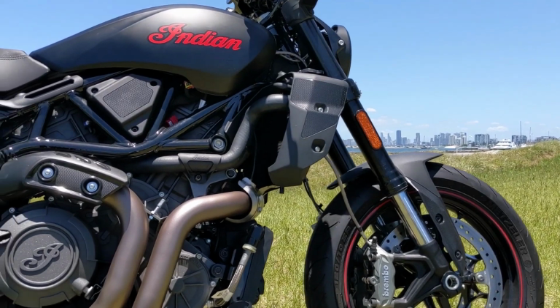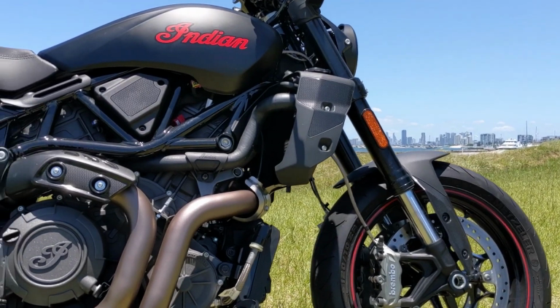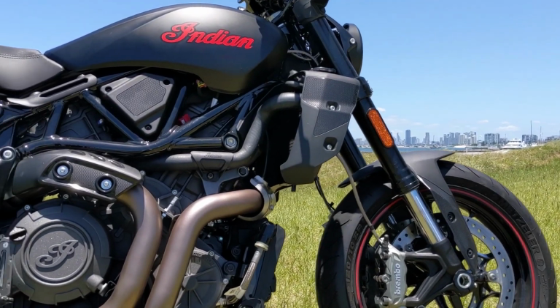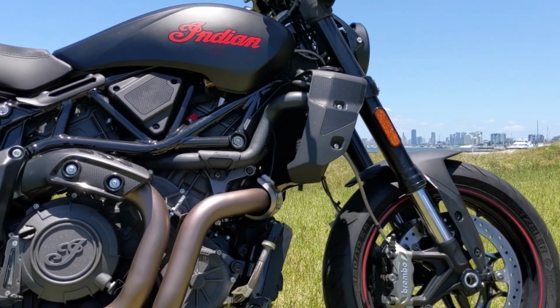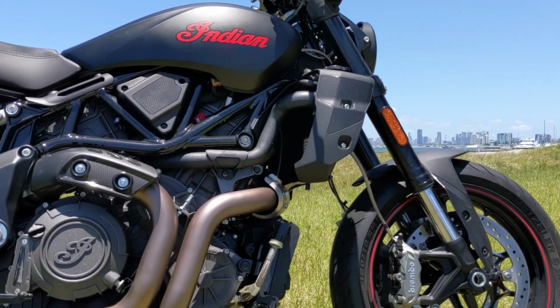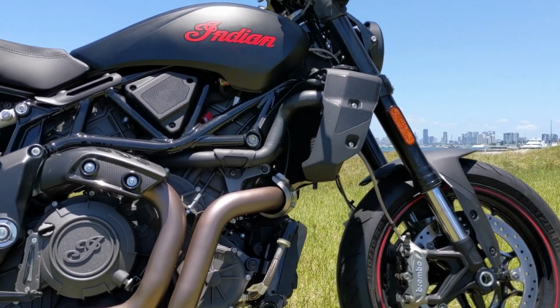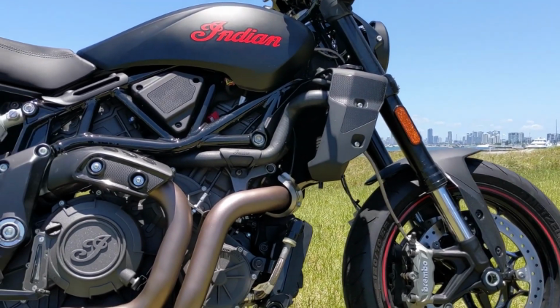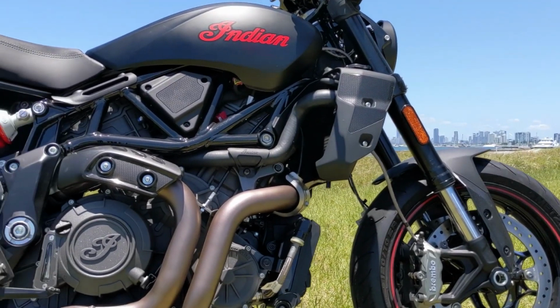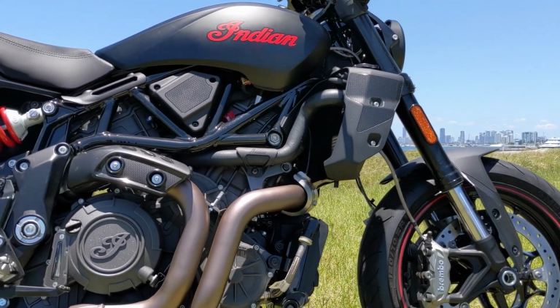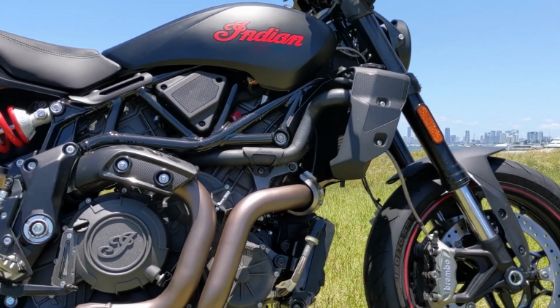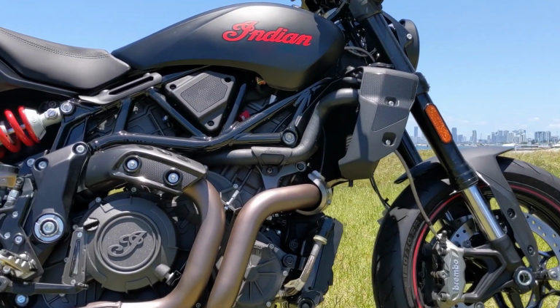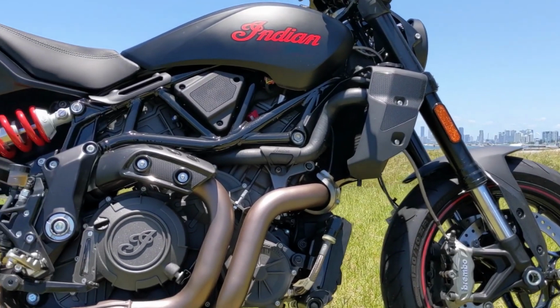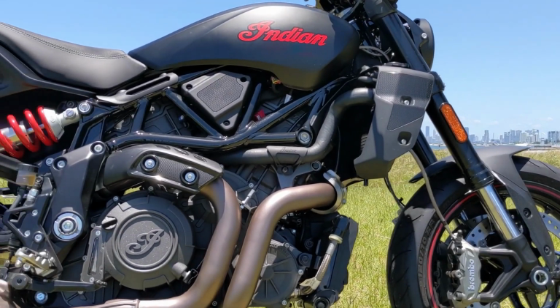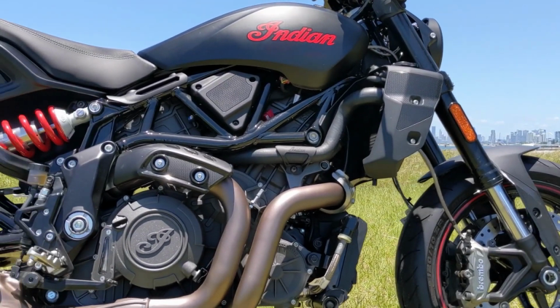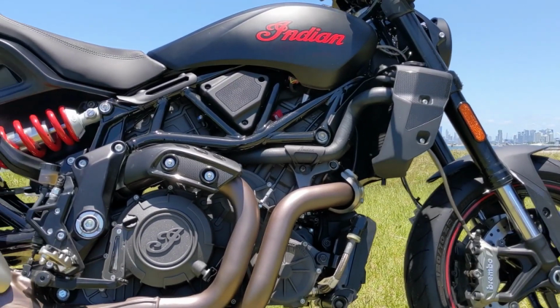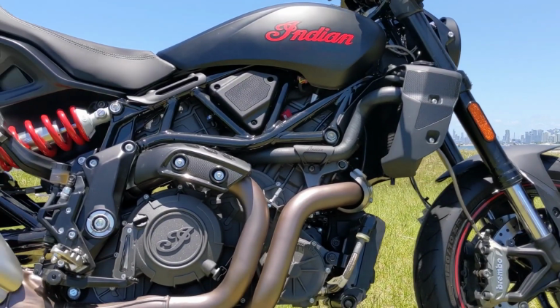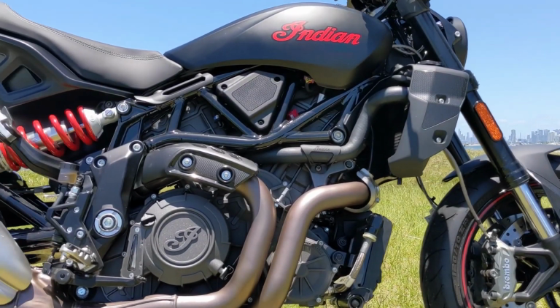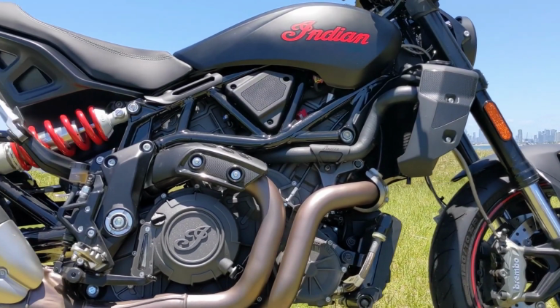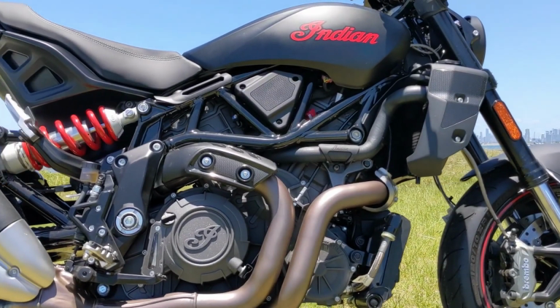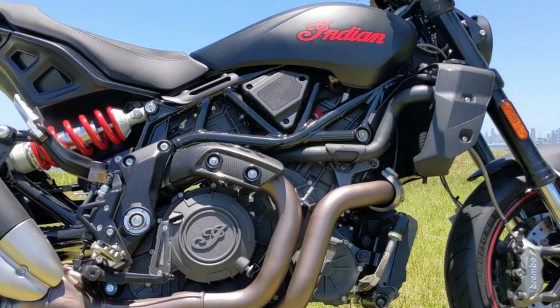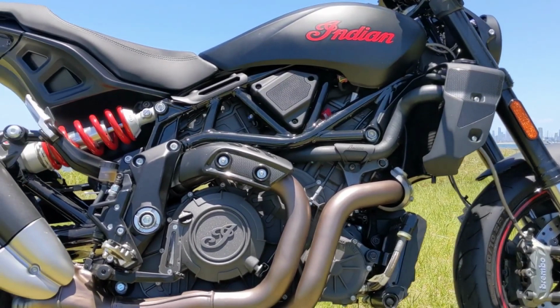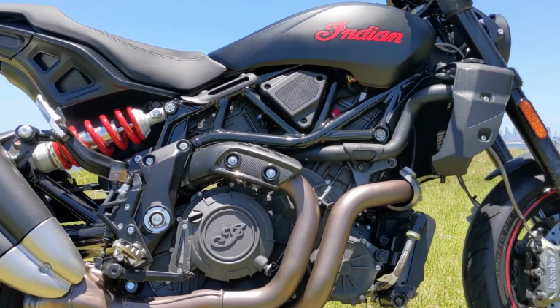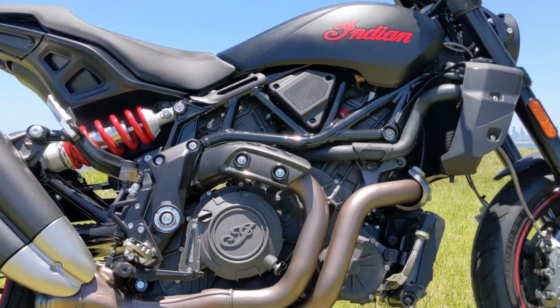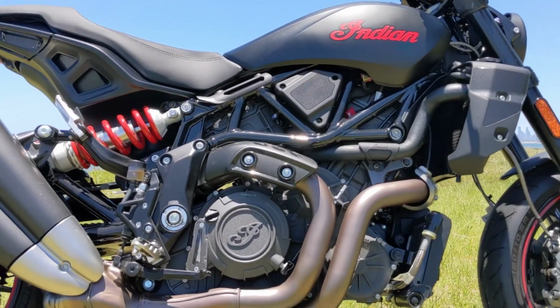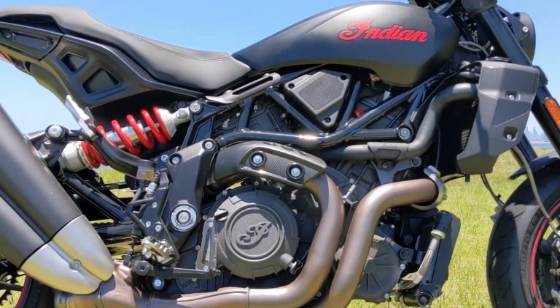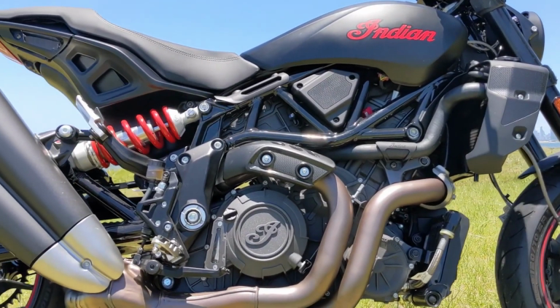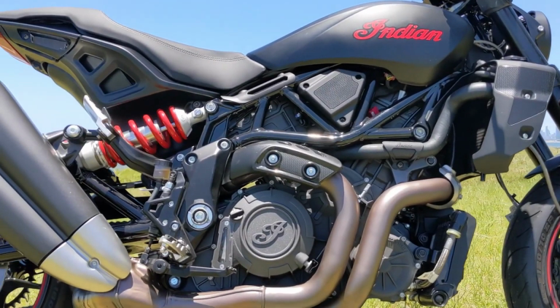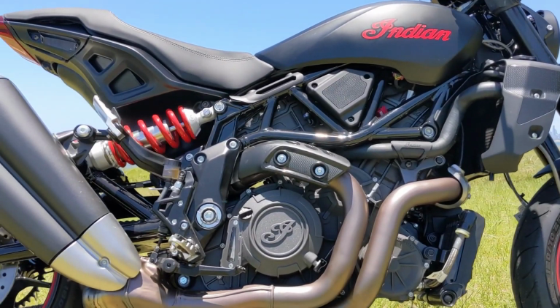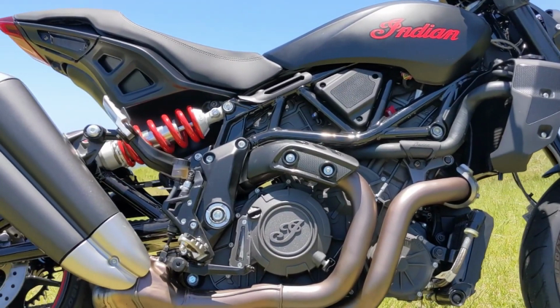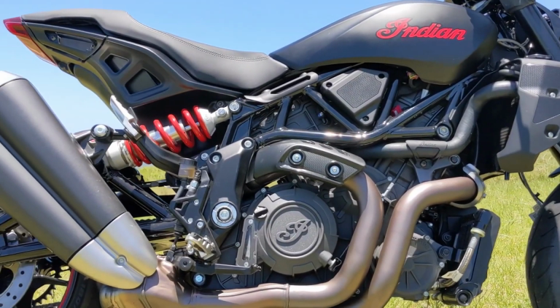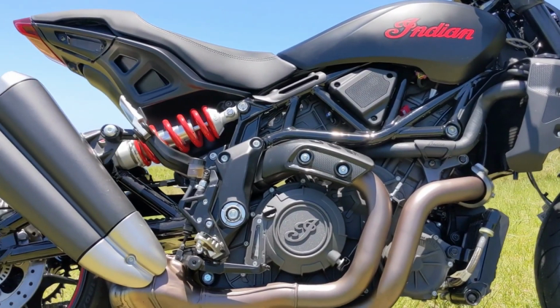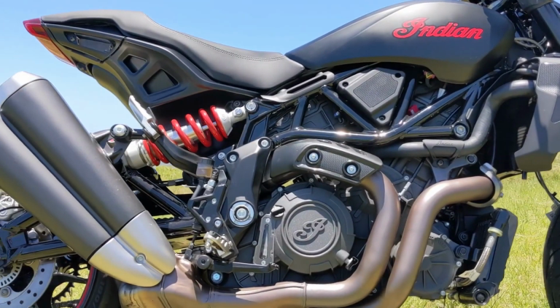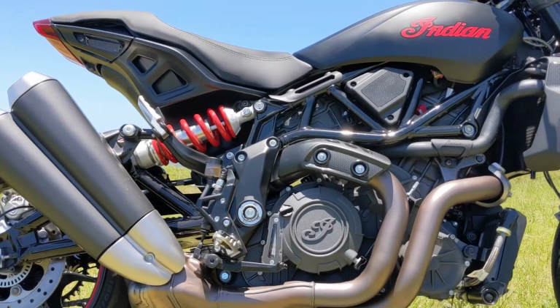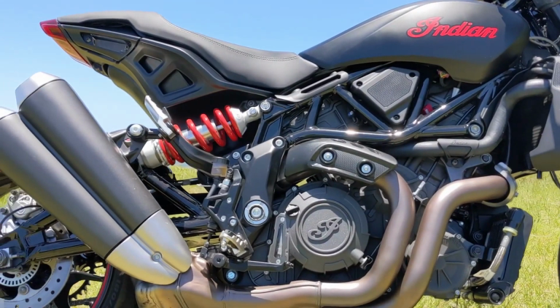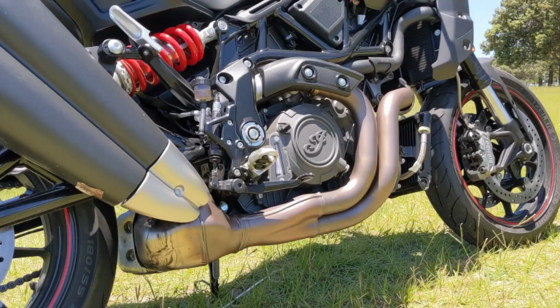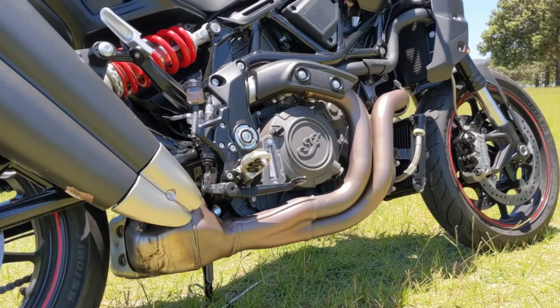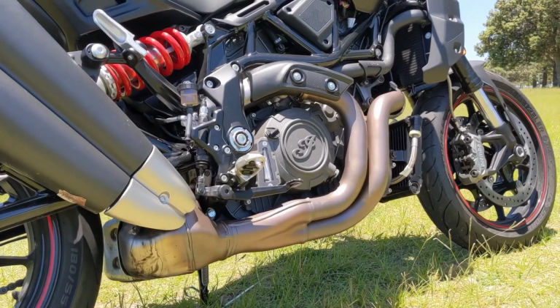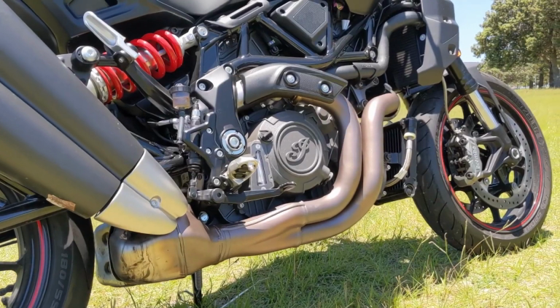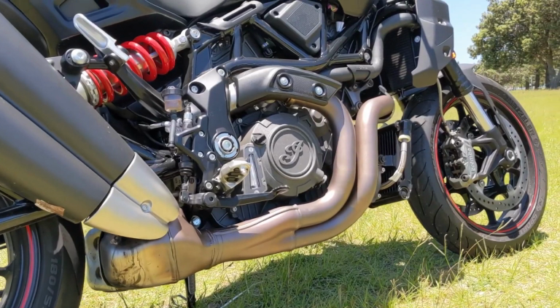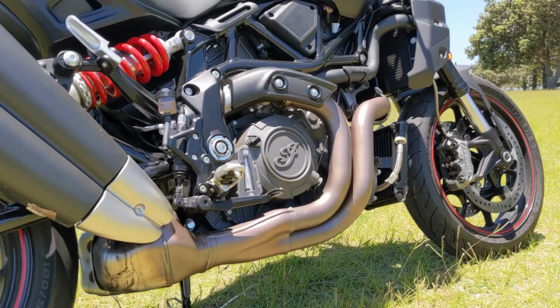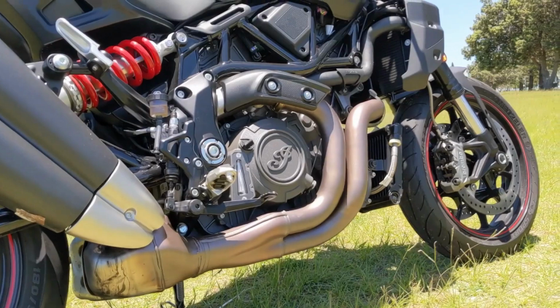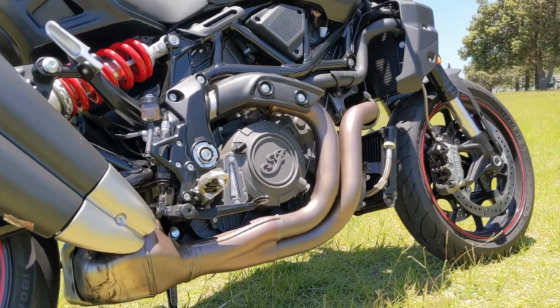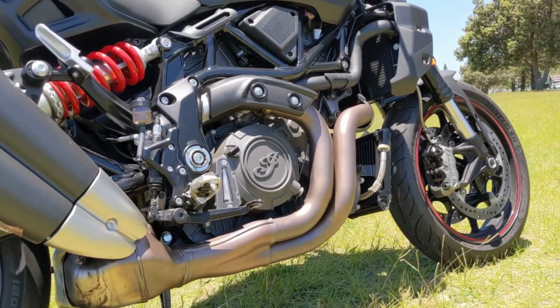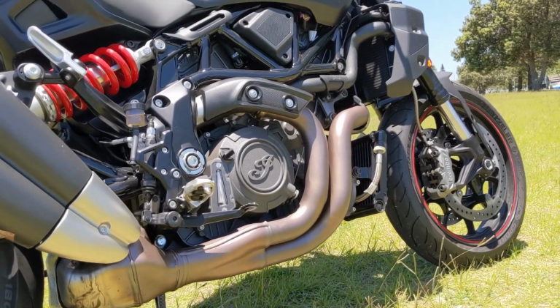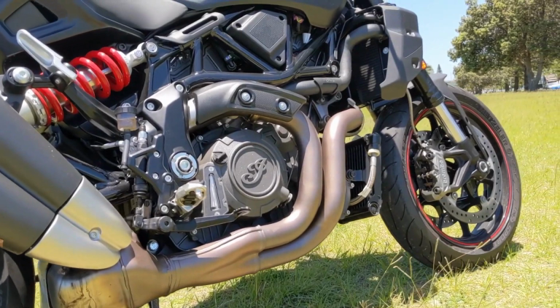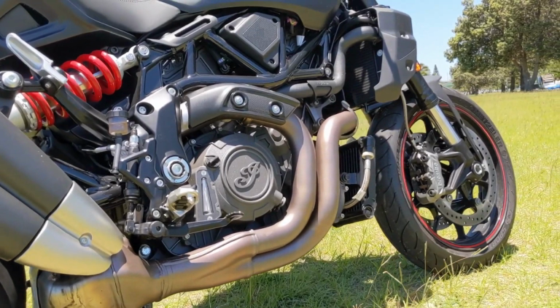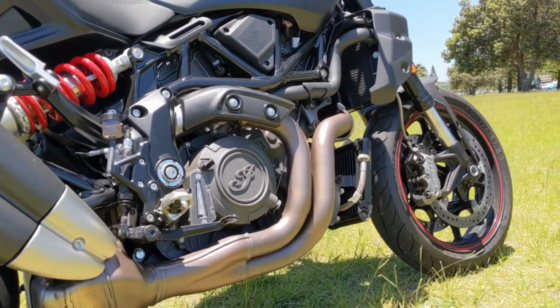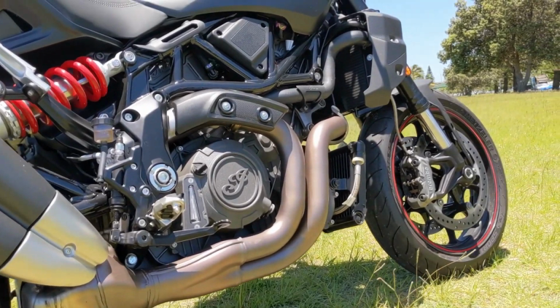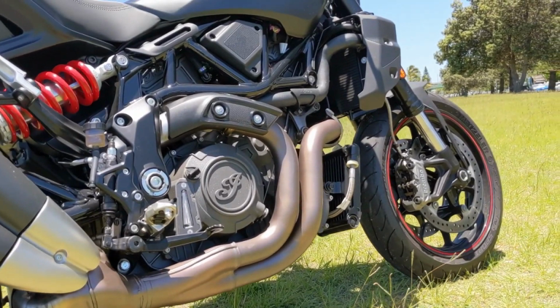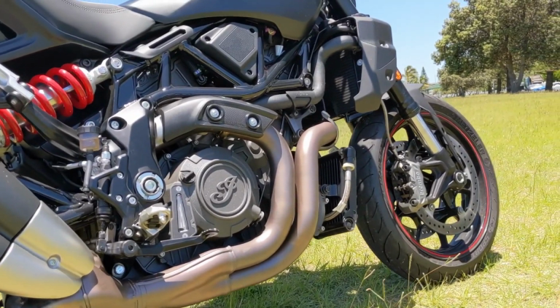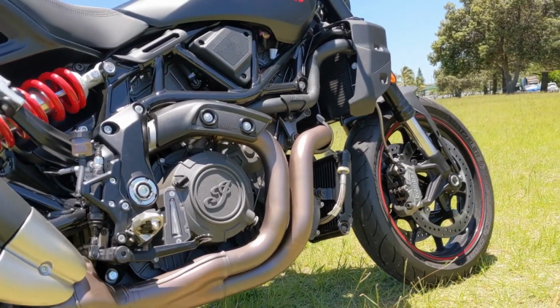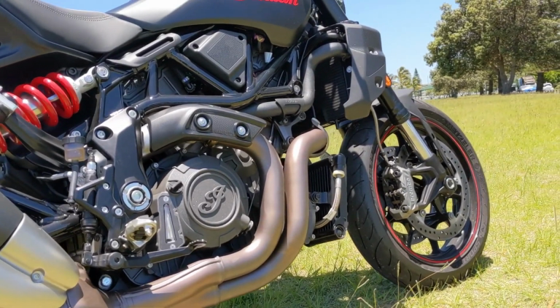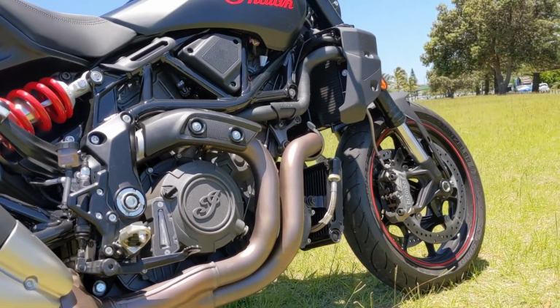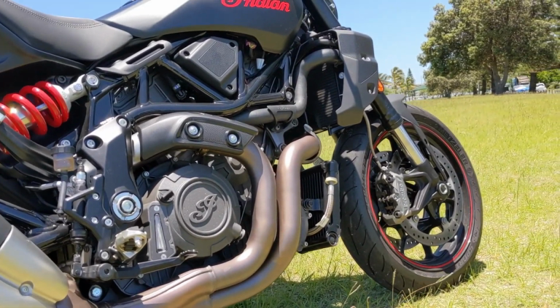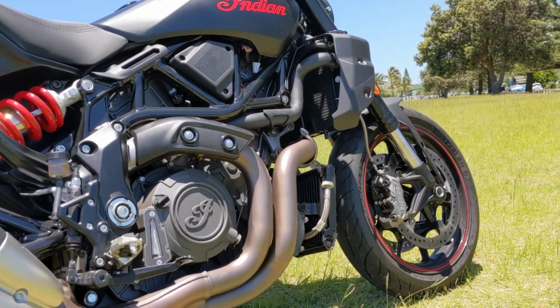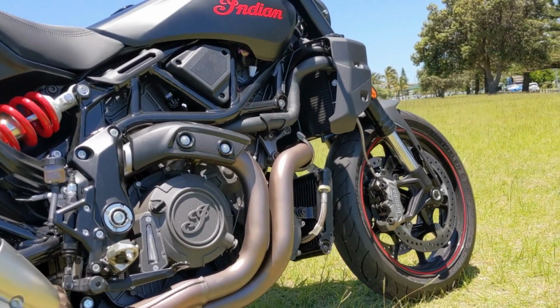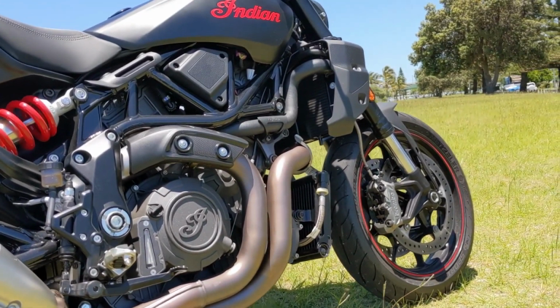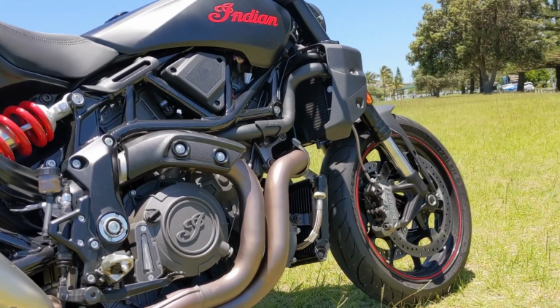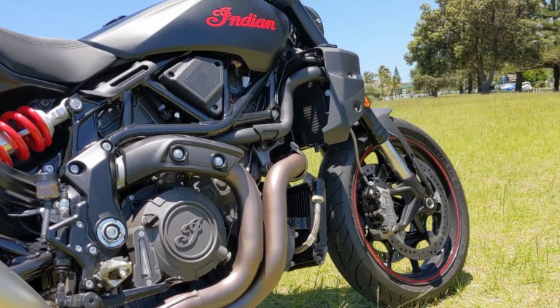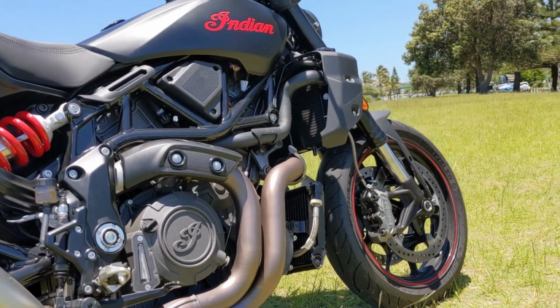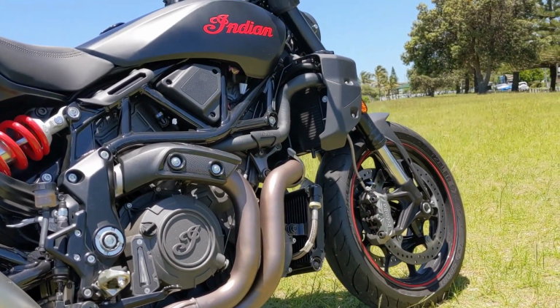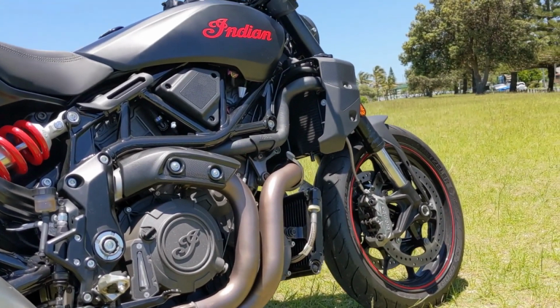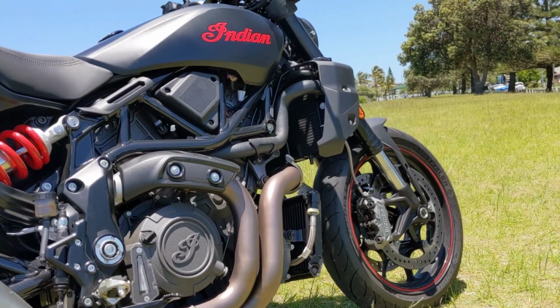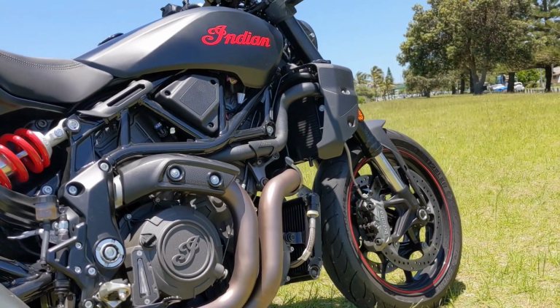To keep the engine cool in traffic, the FTR has rear cylinder deactivation, which helps mitigate the amount of heat being transferred to the rider at idle.